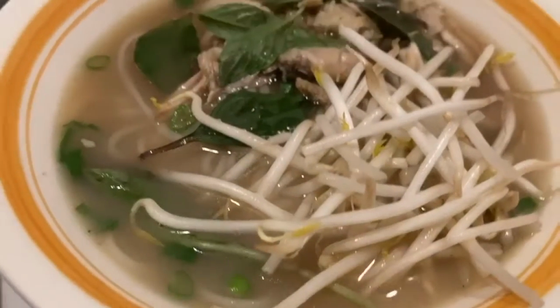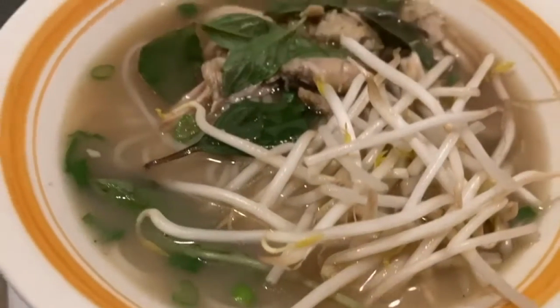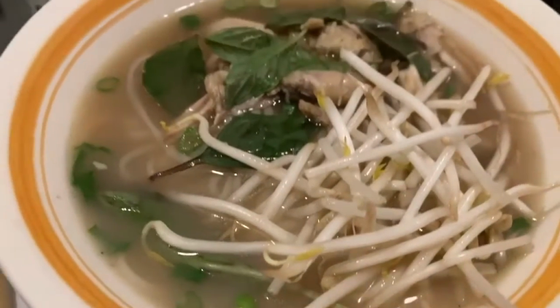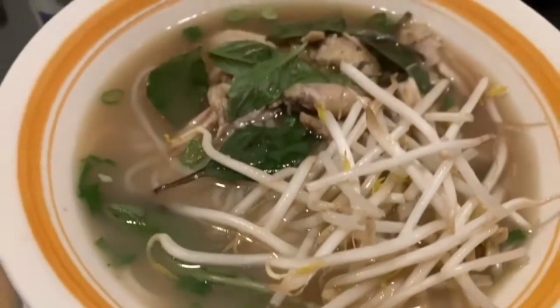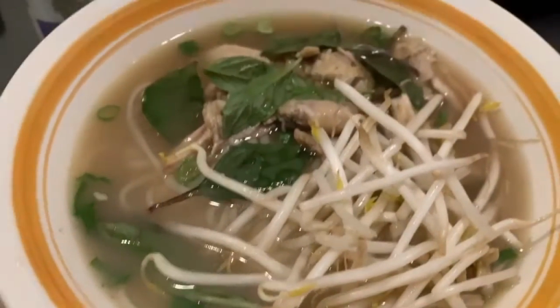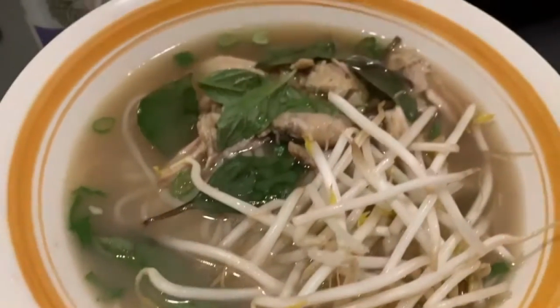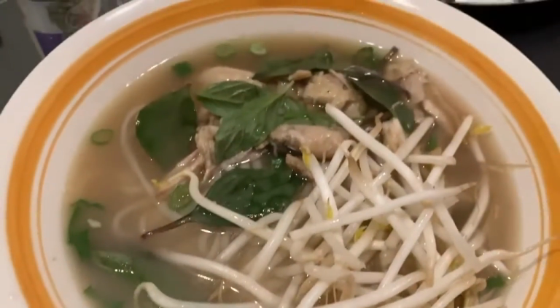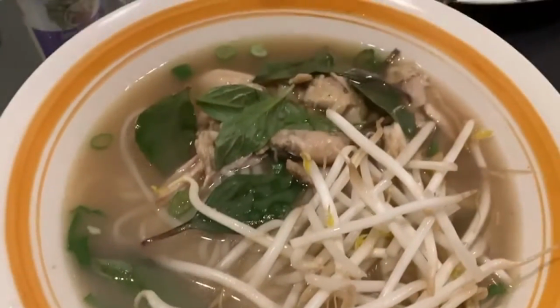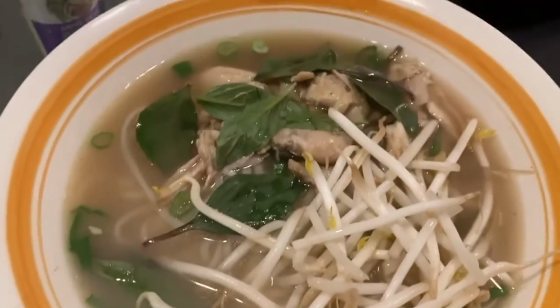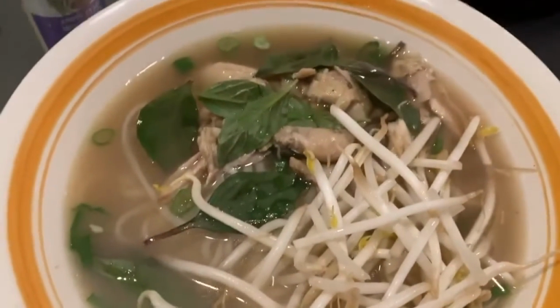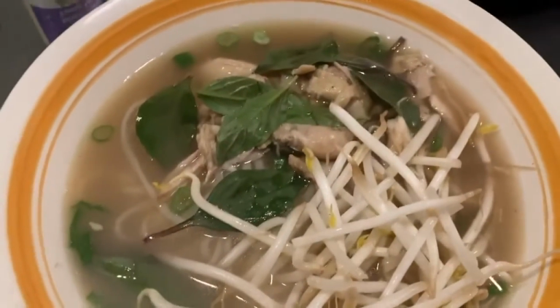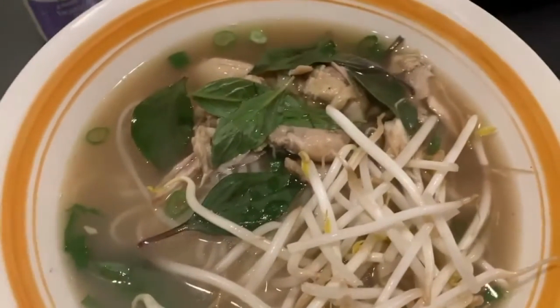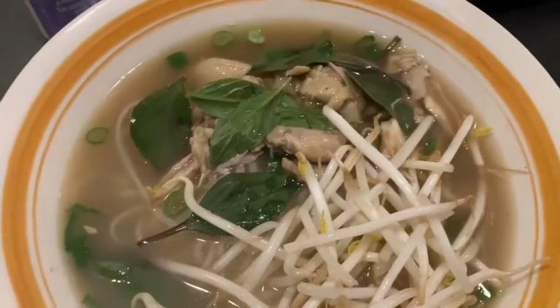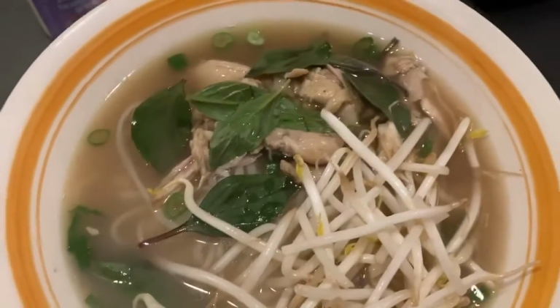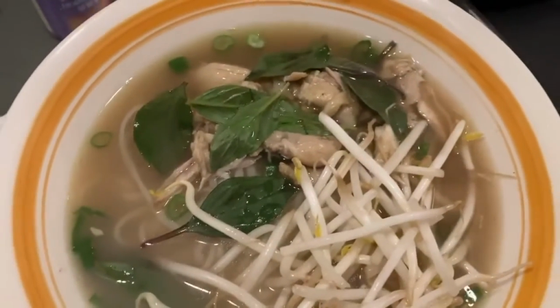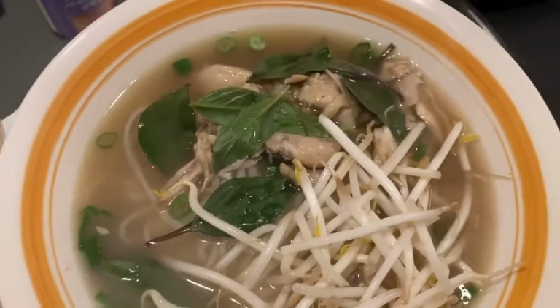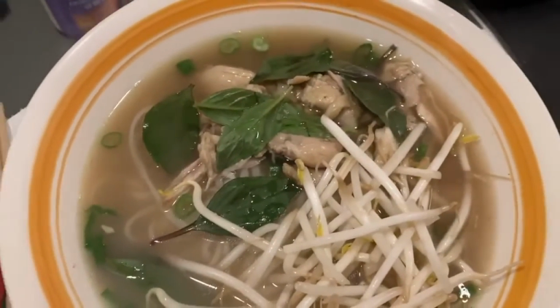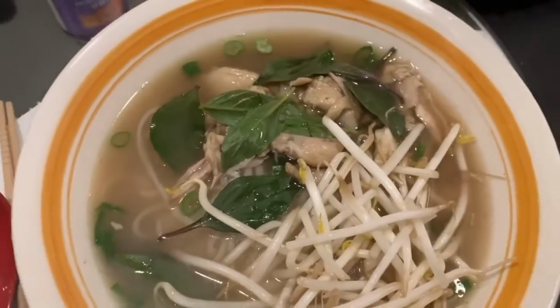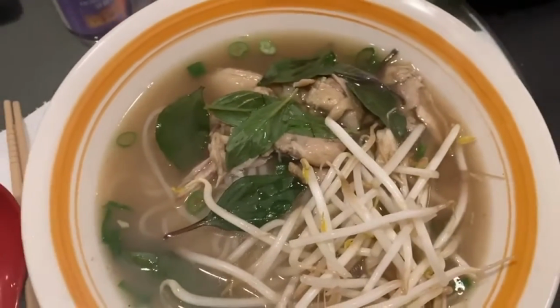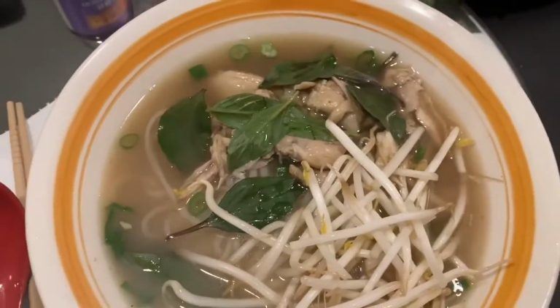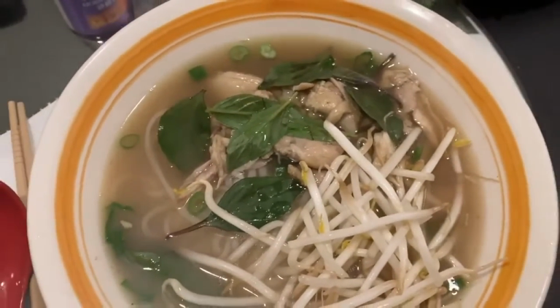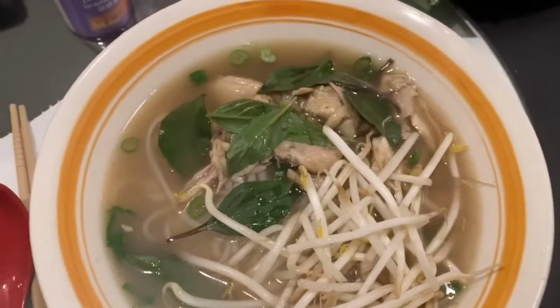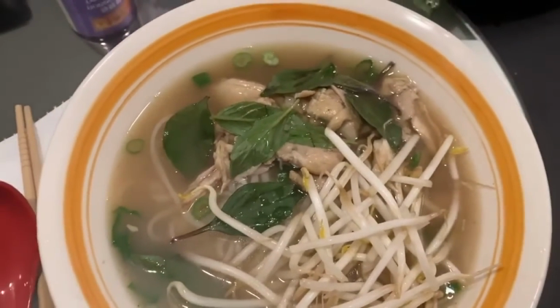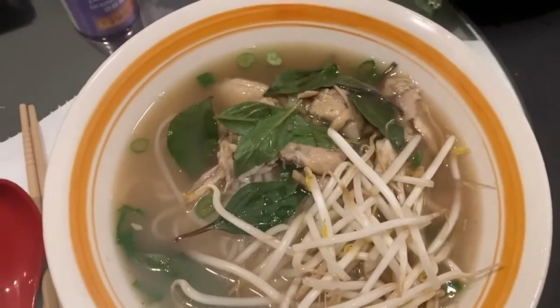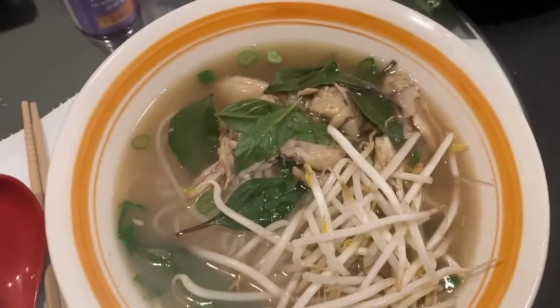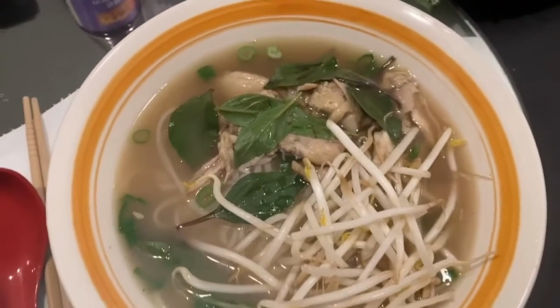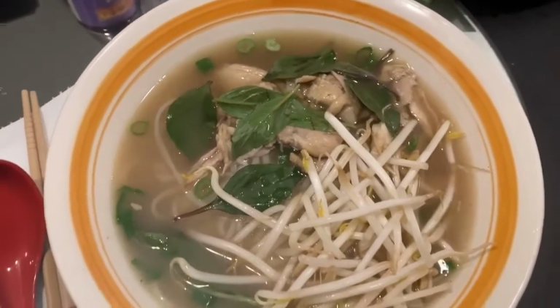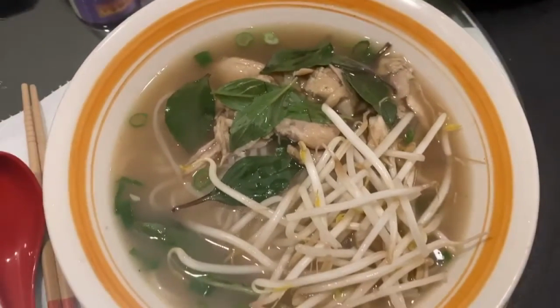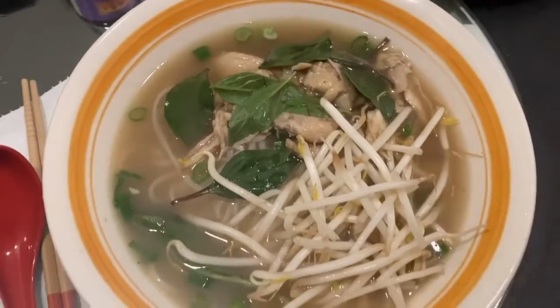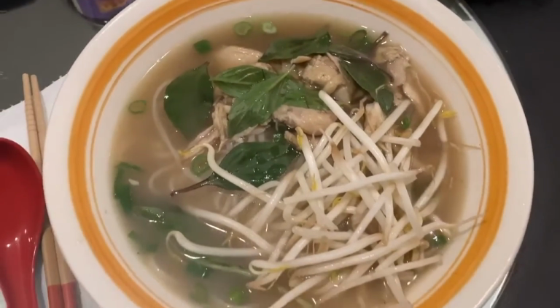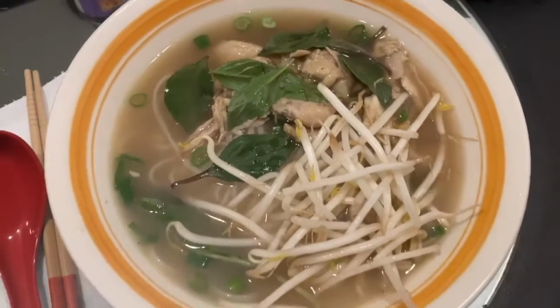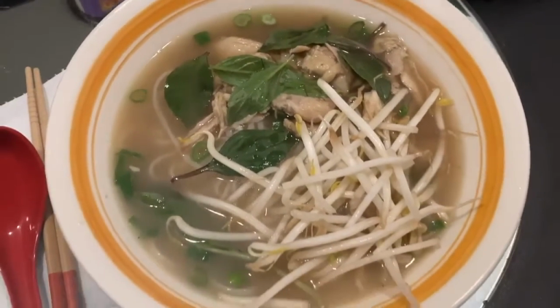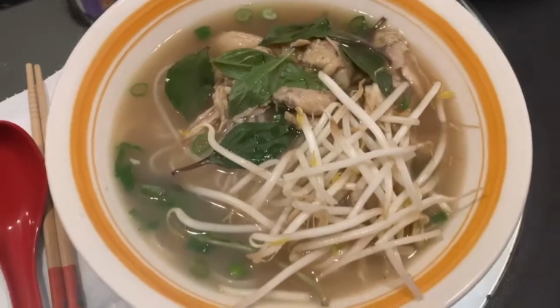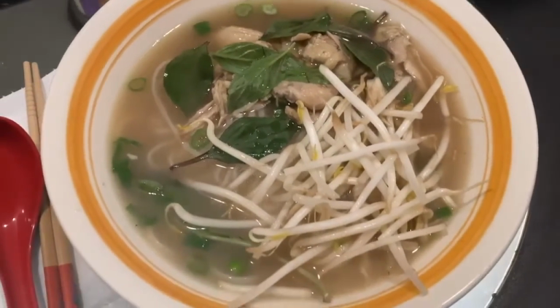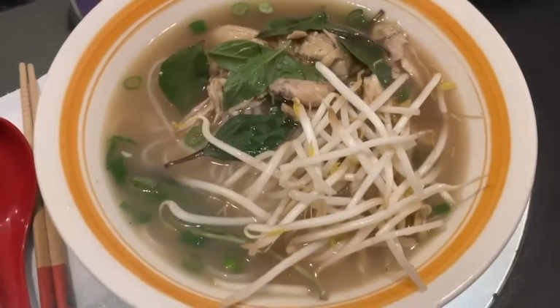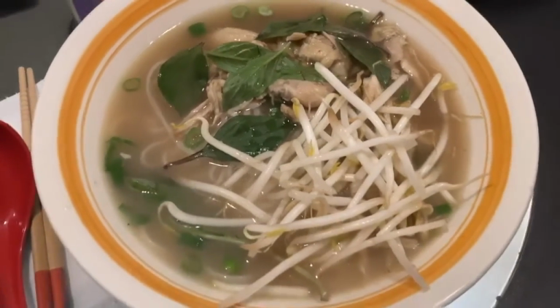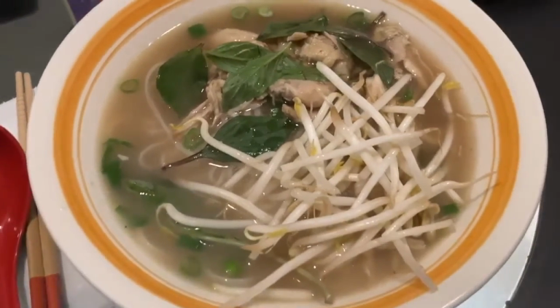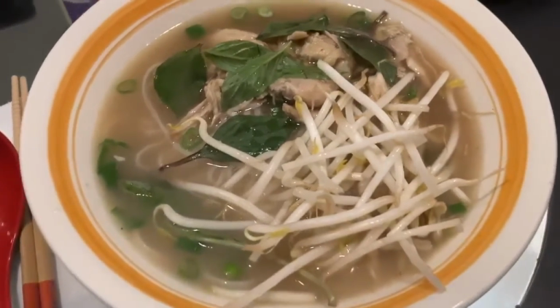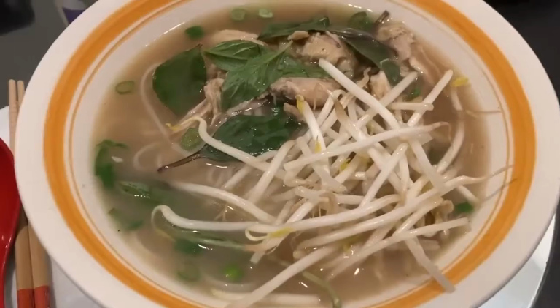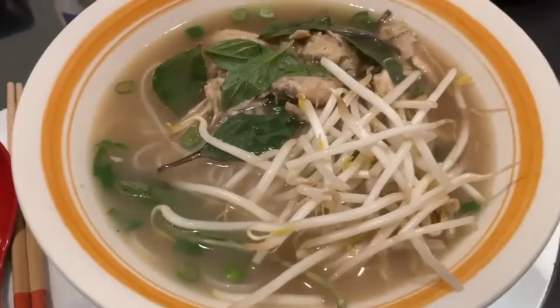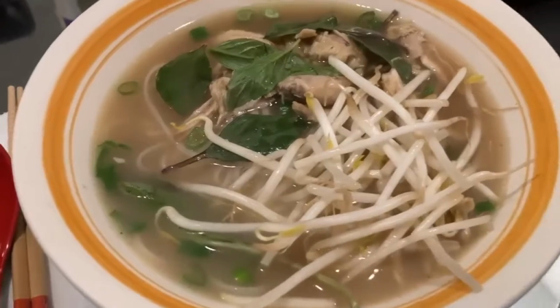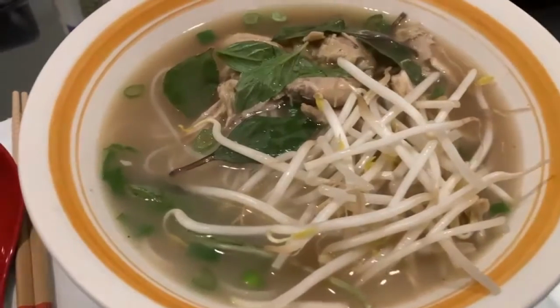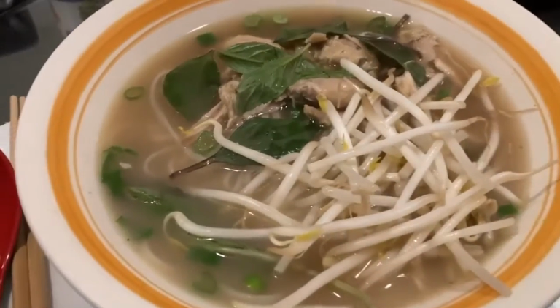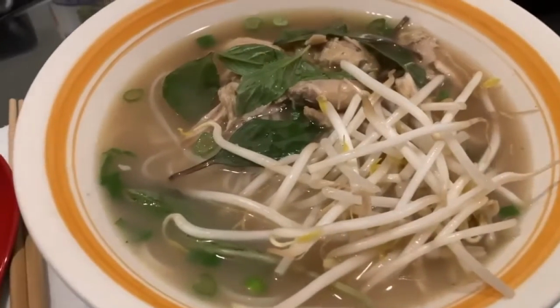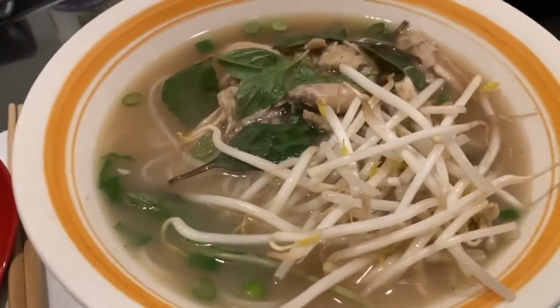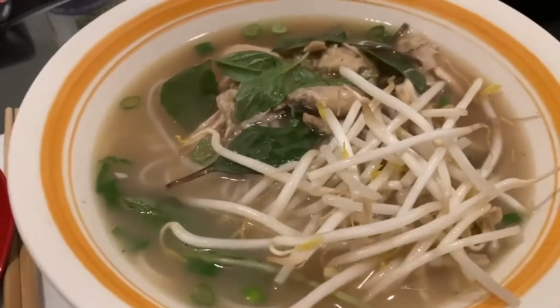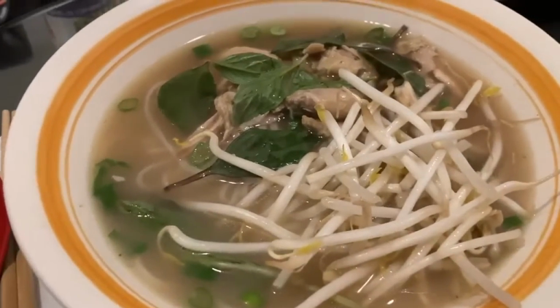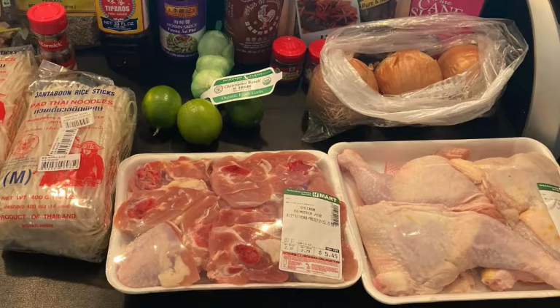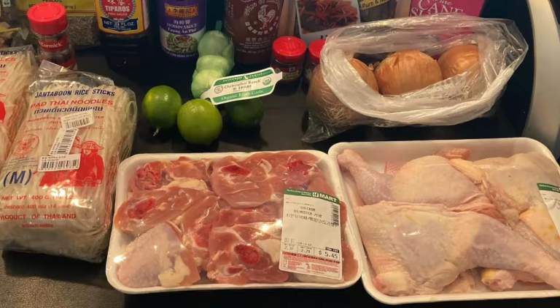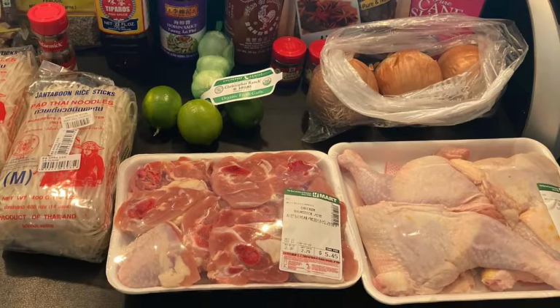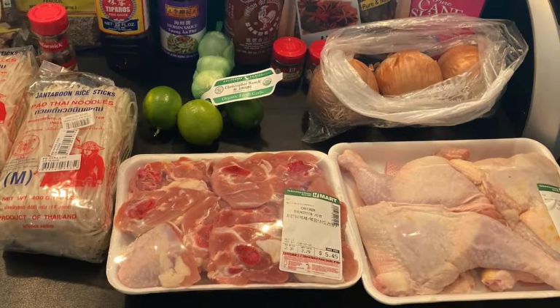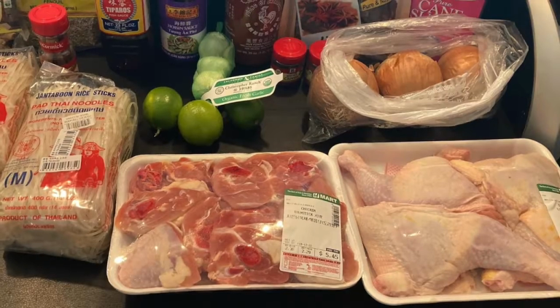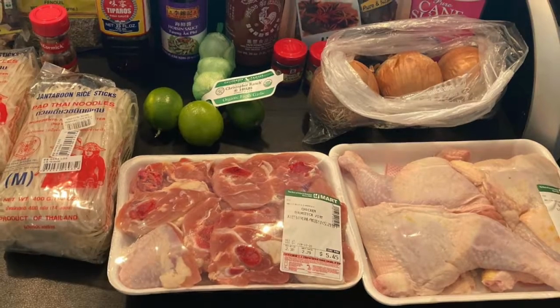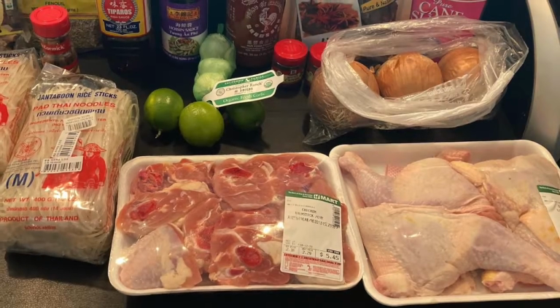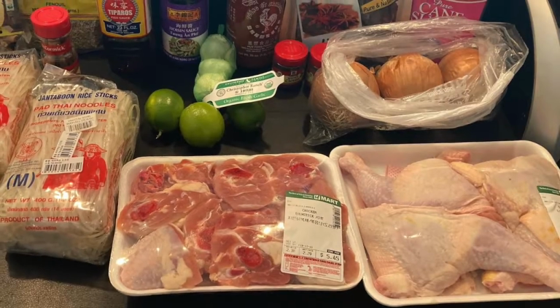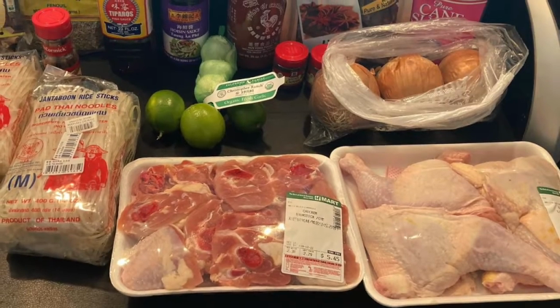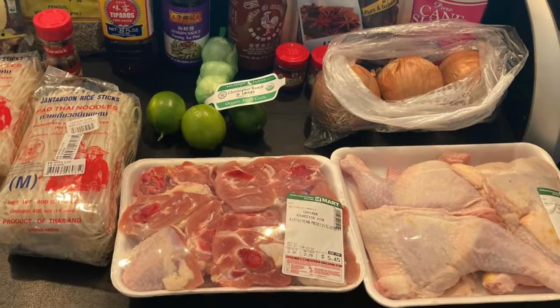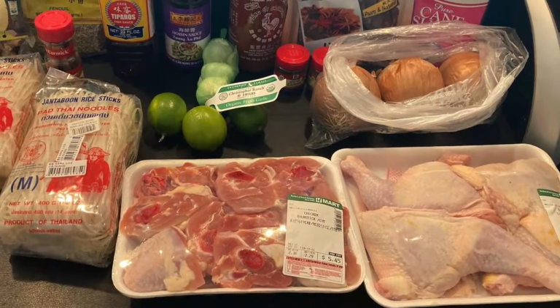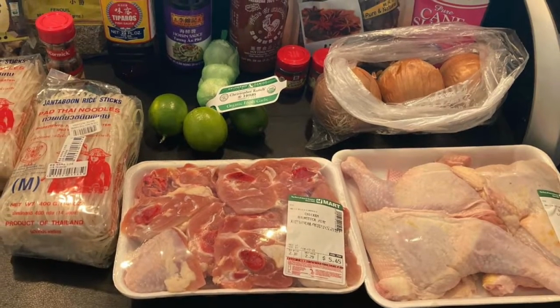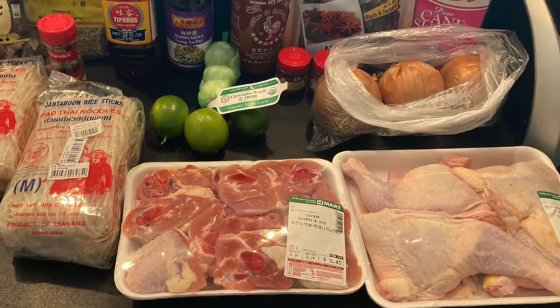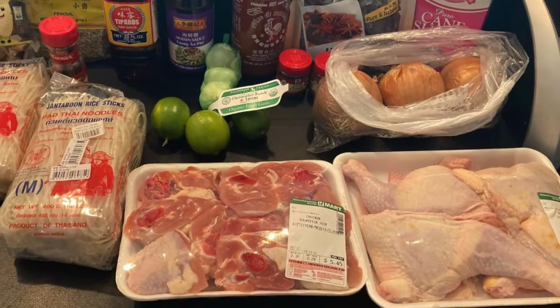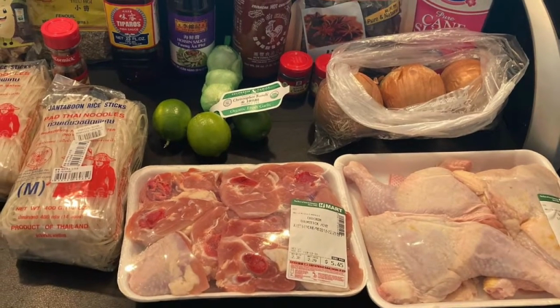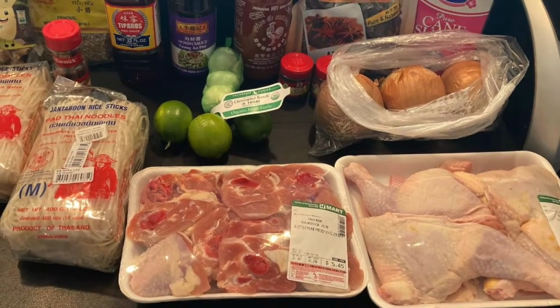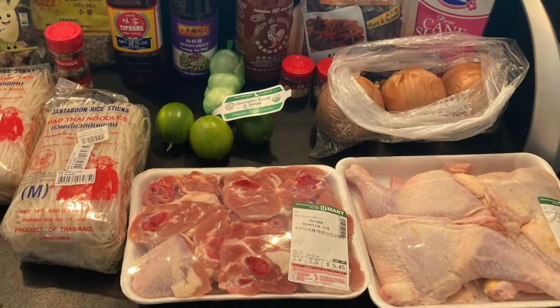Making pho isn't hard, but it definitely takes lots of ingredients and a chunk of your time if you want exquisite broth. Let's get started.